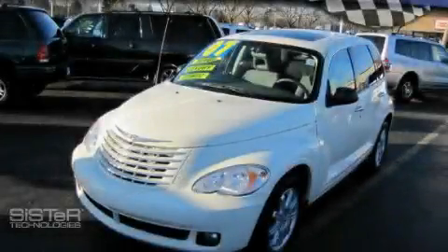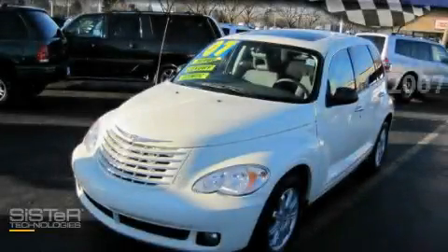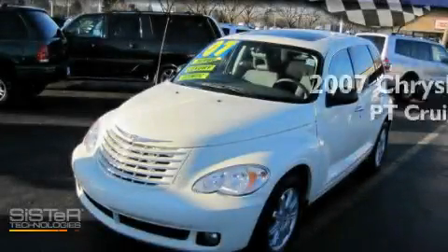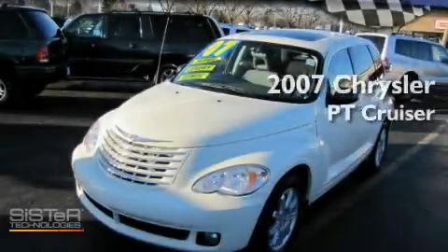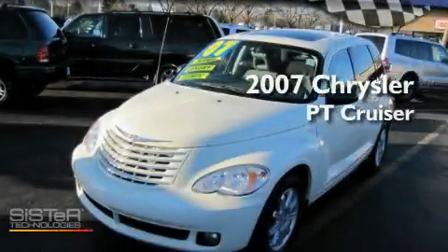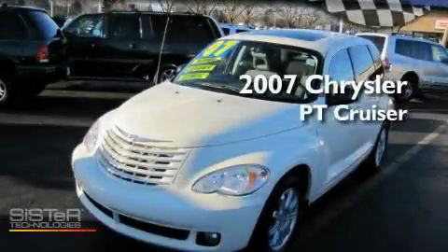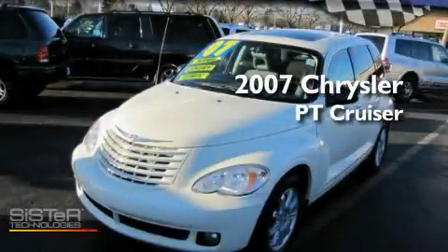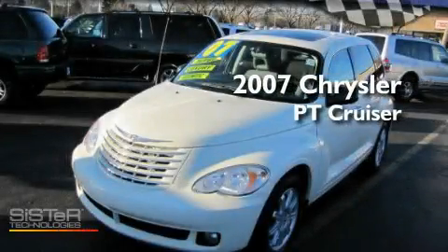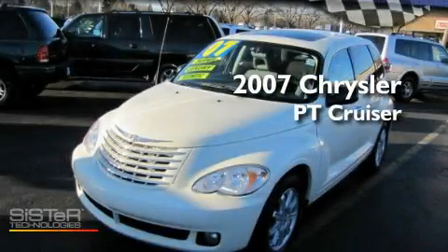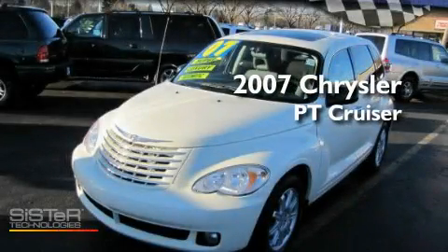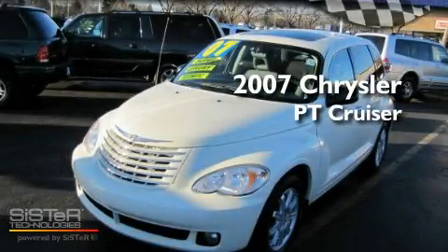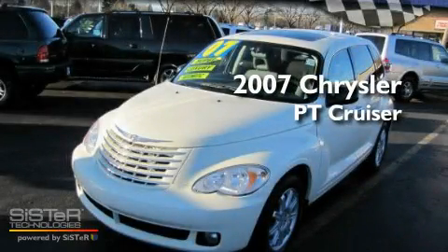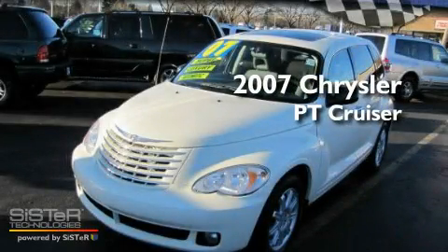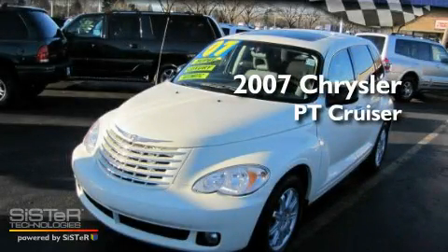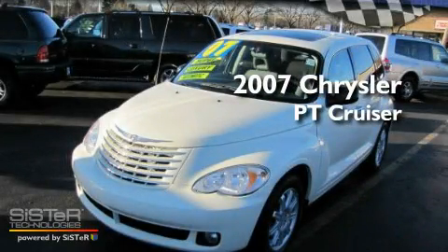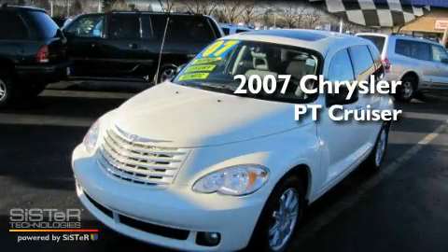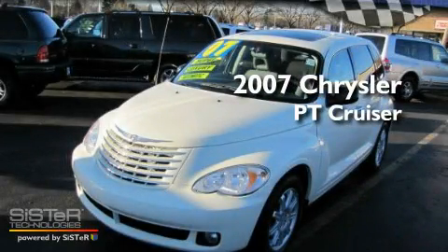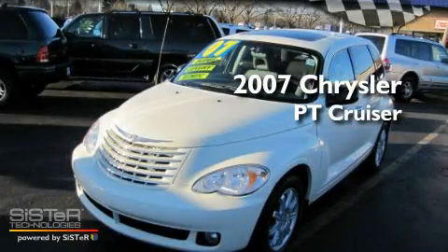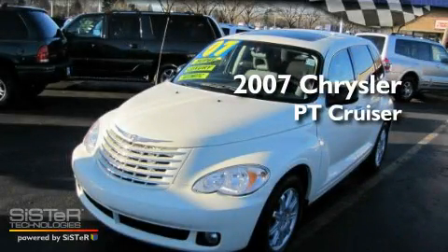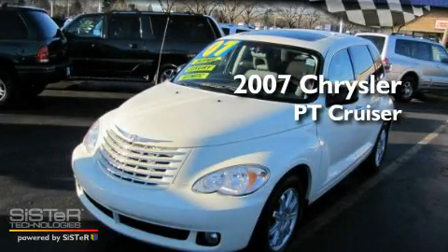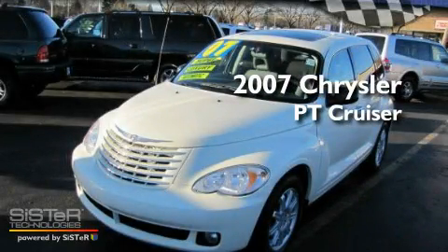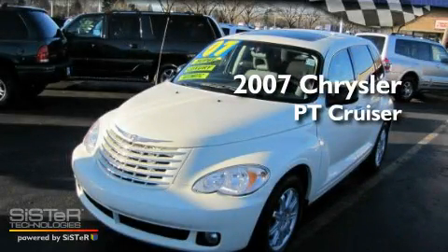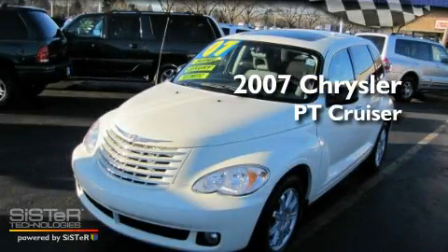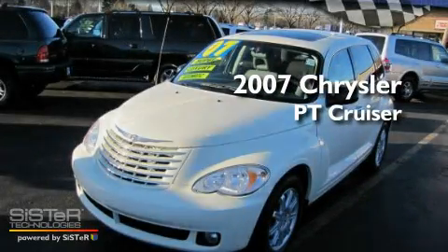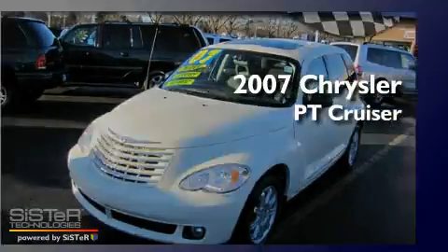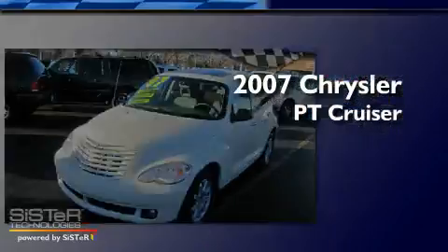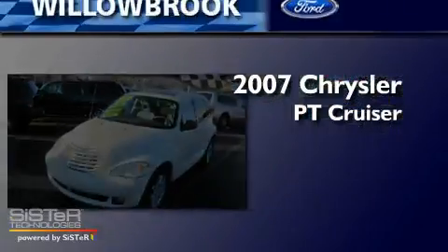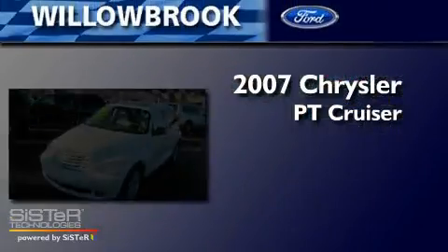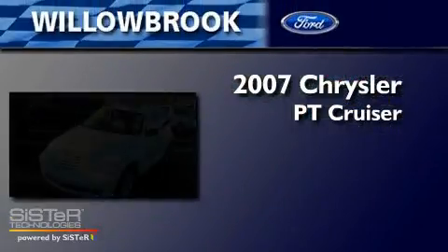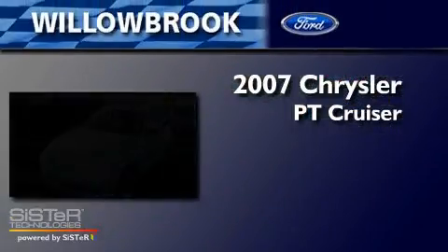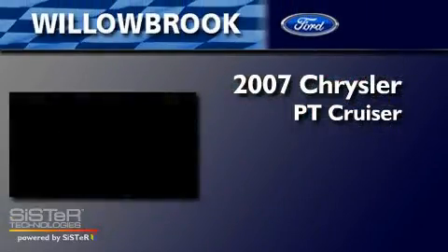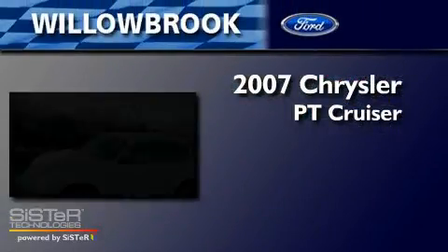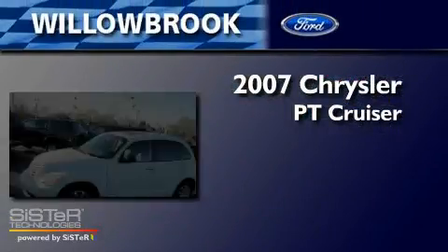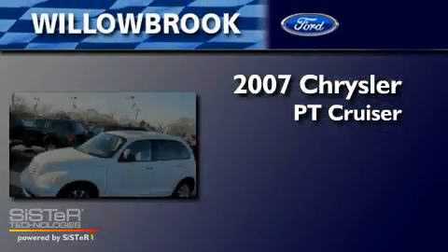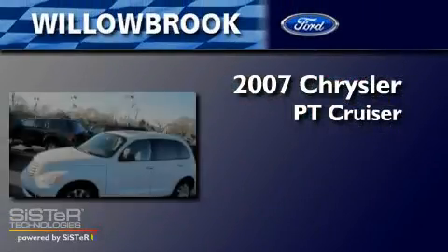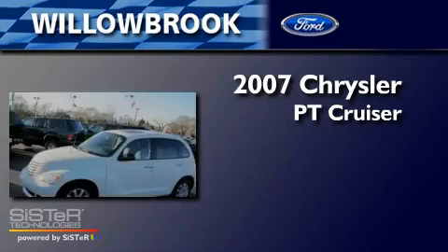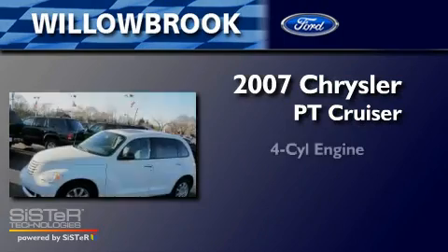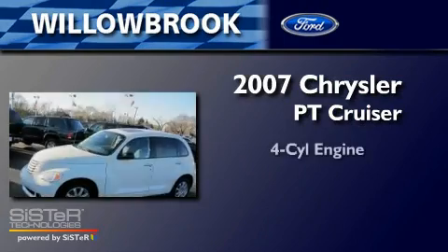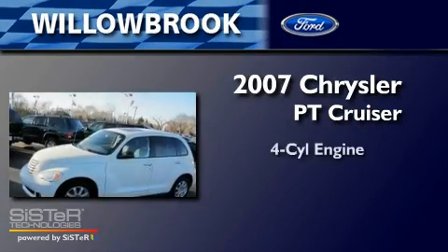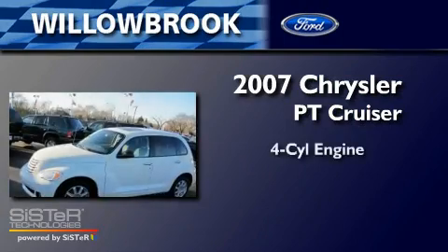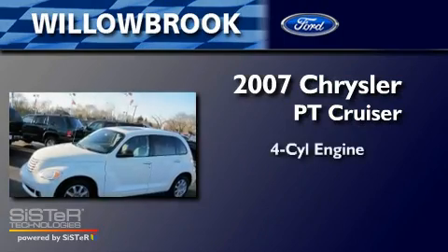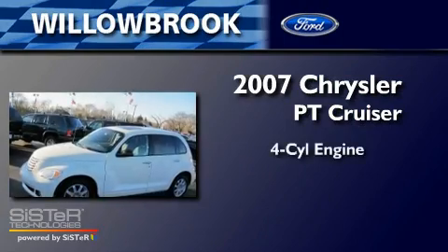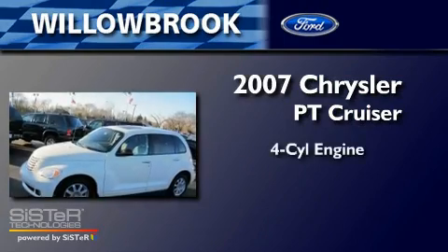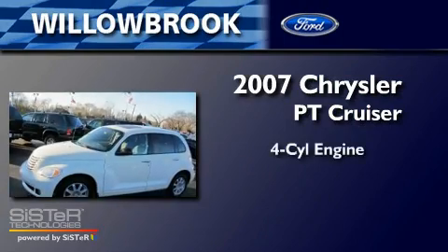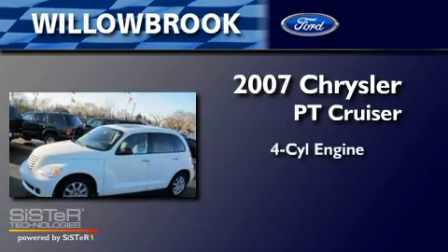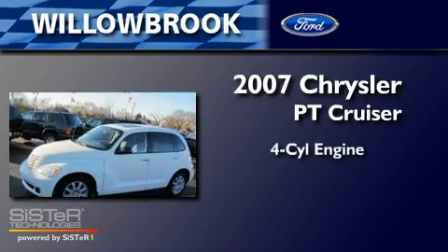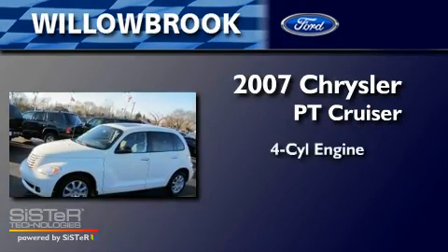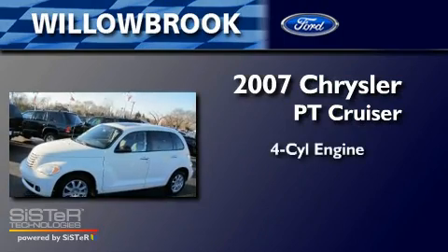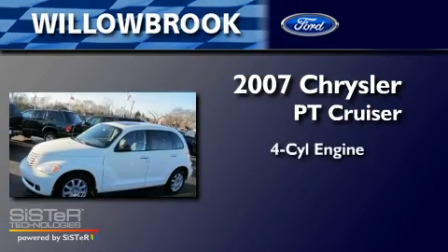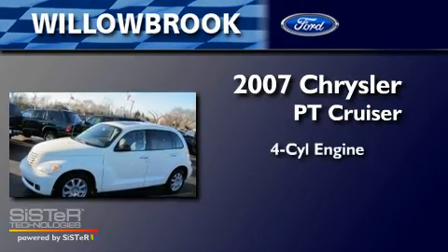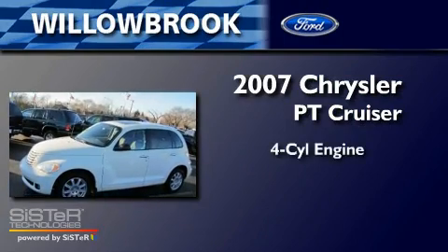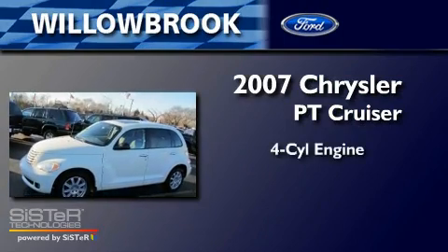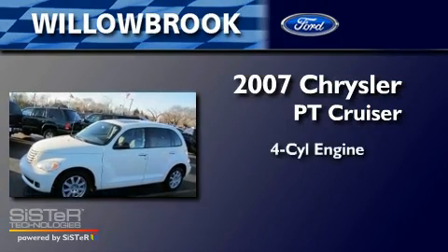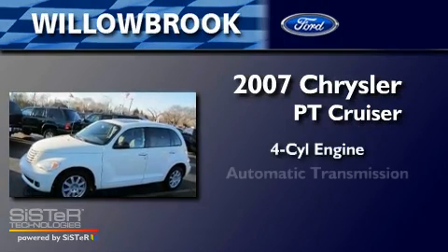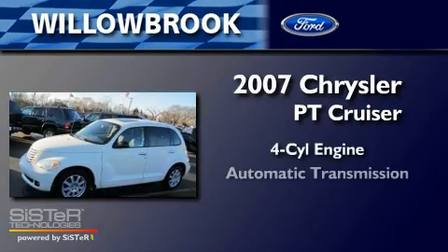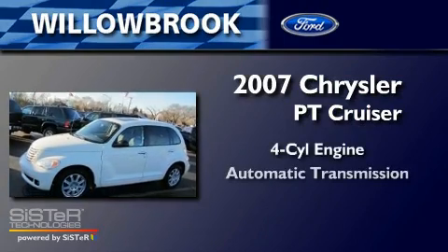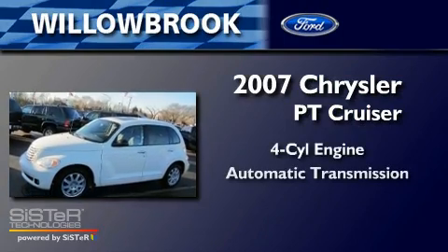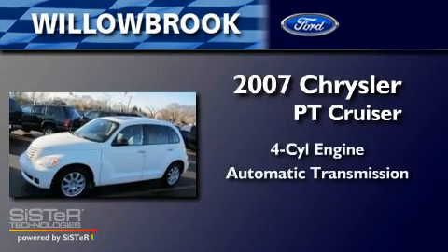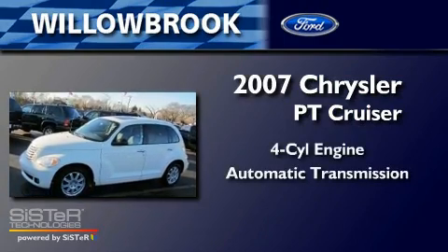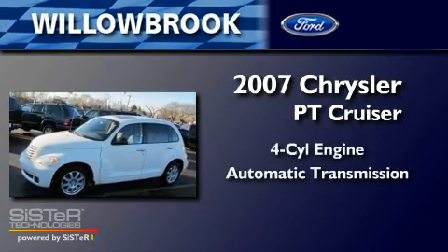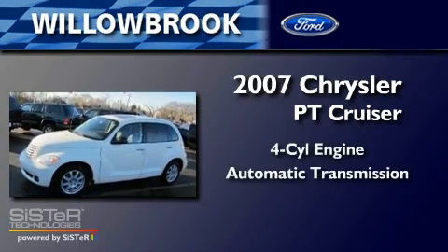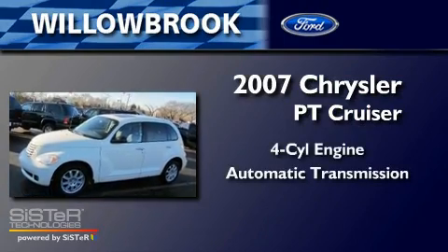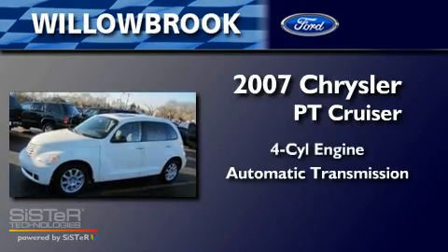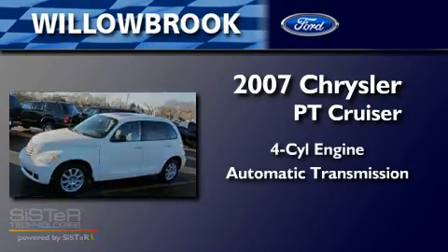This is a 2007 Chrysler PT Cruiser. It features a four-cylinder engine and an automatic transmission.